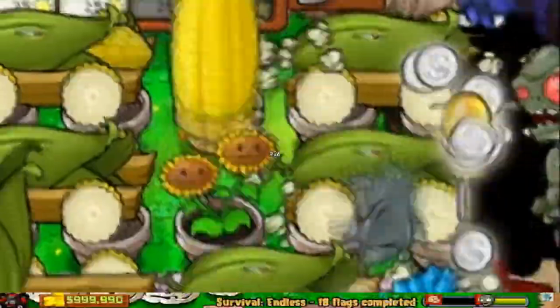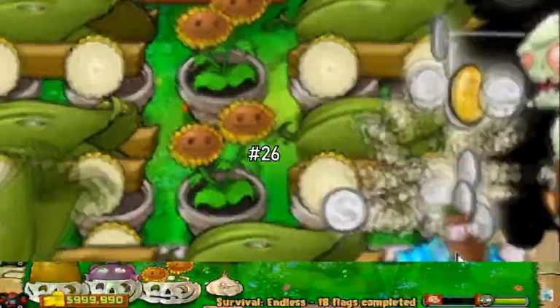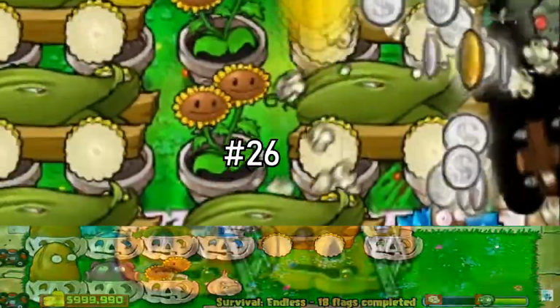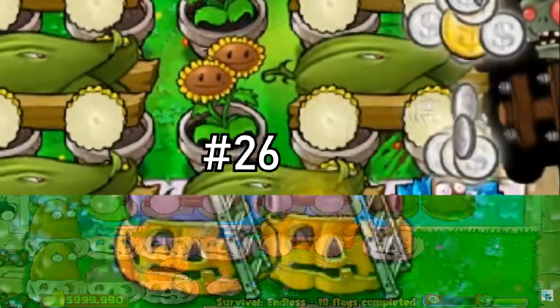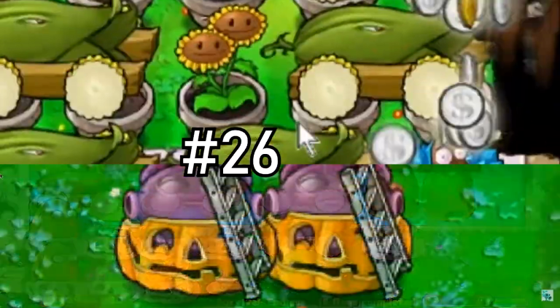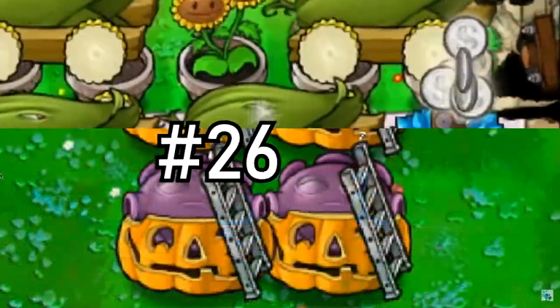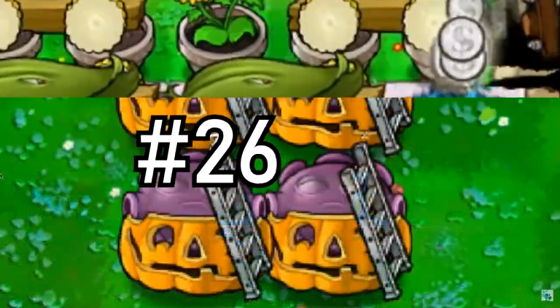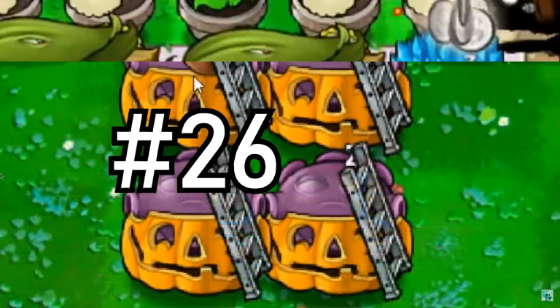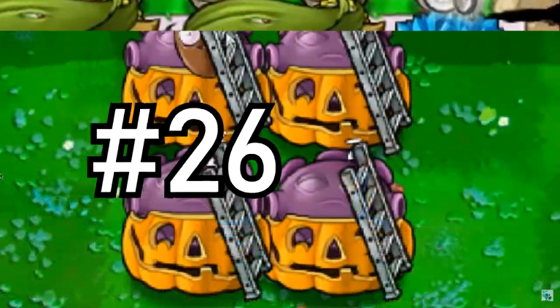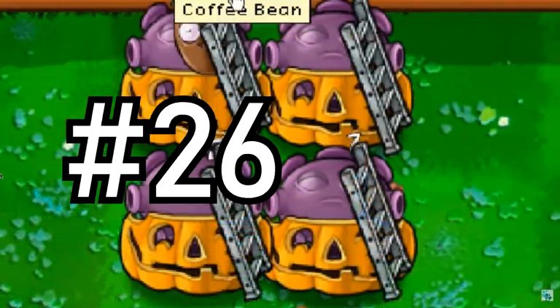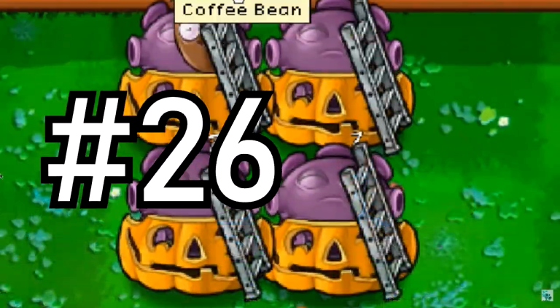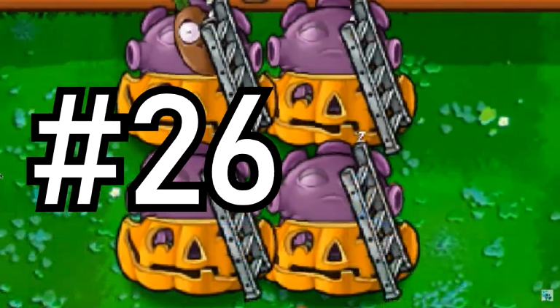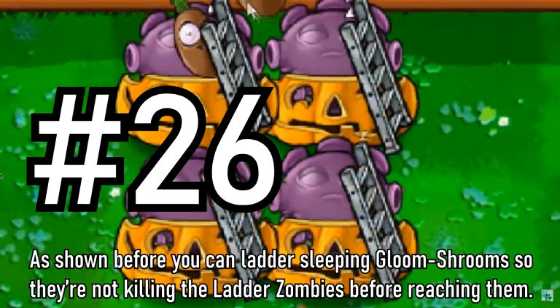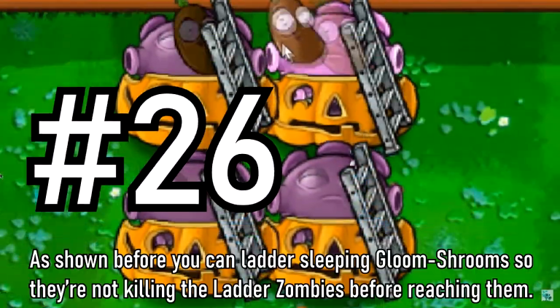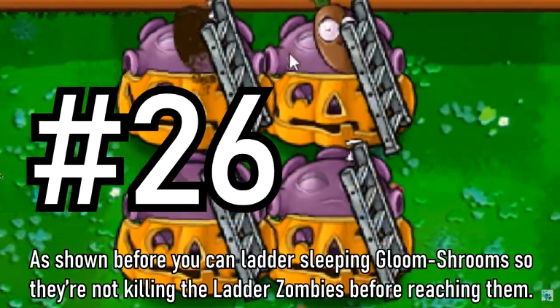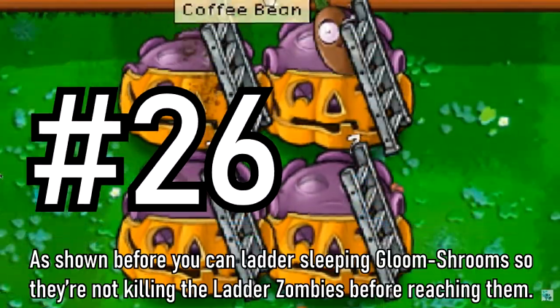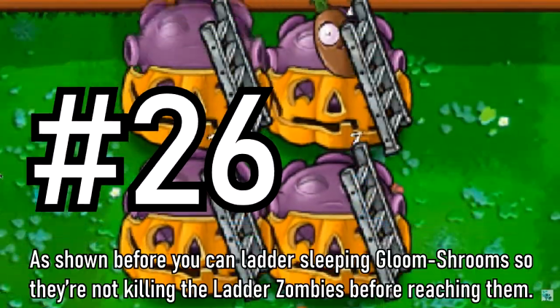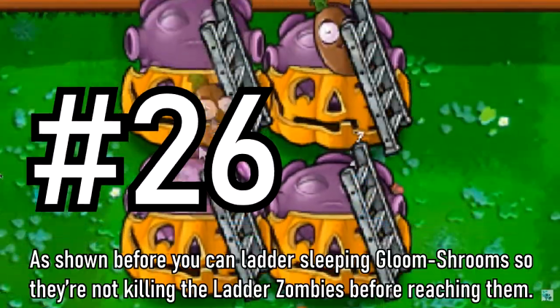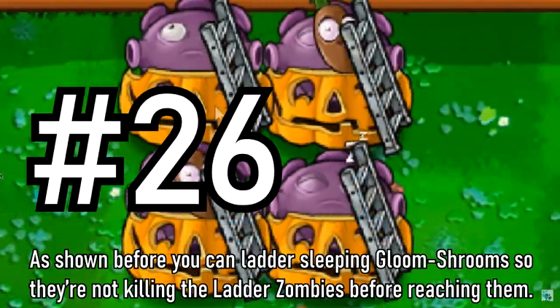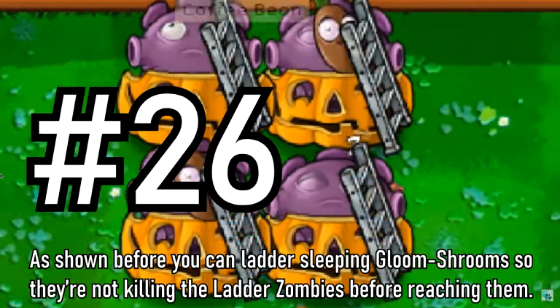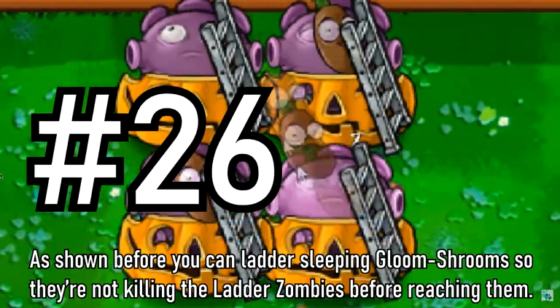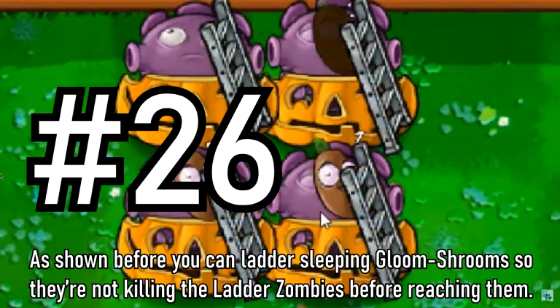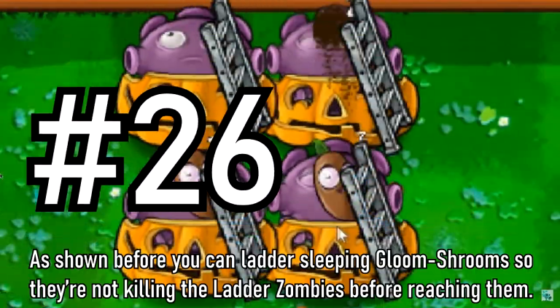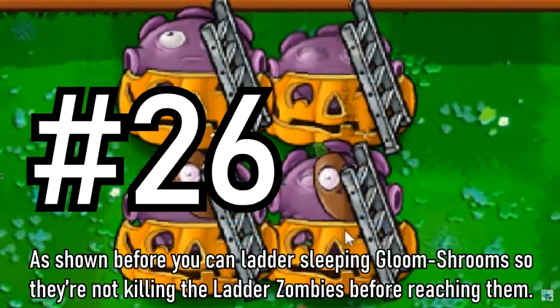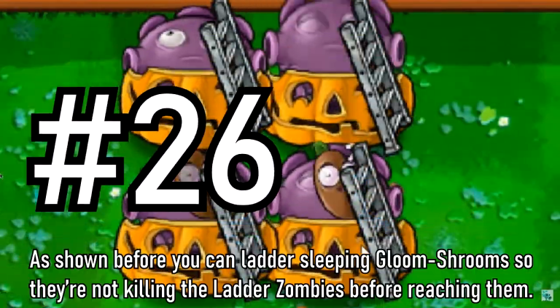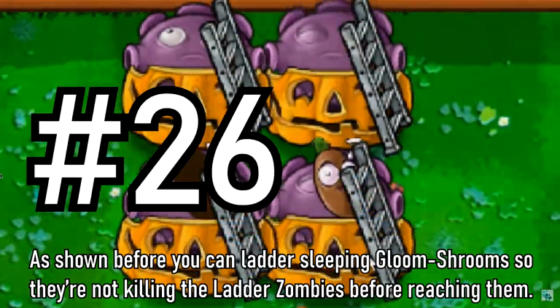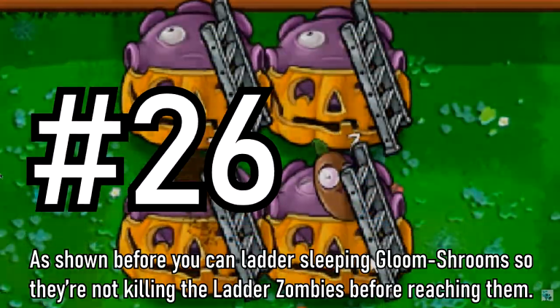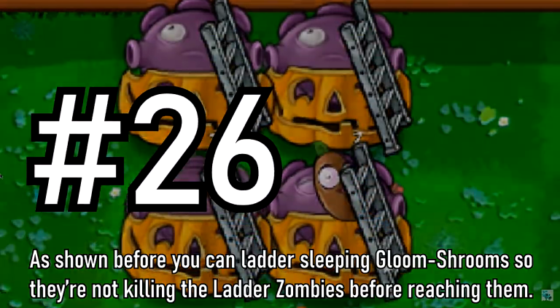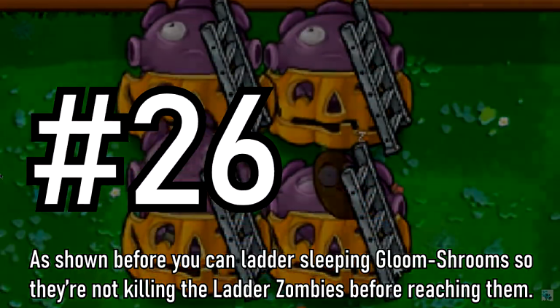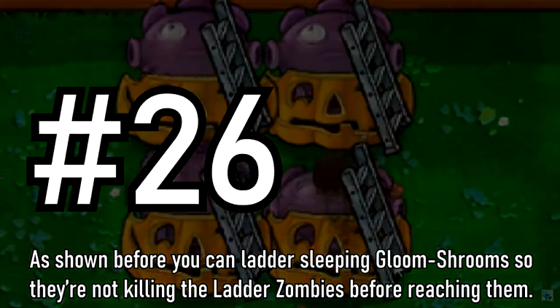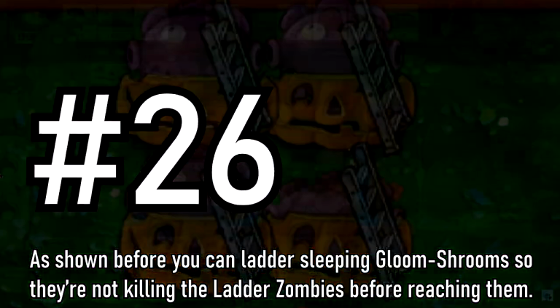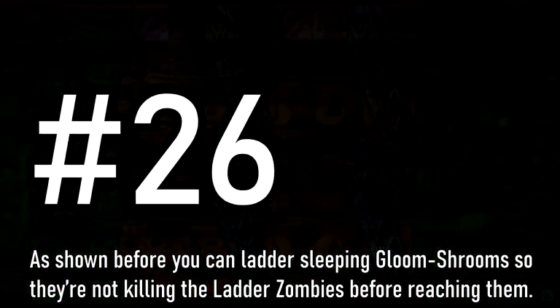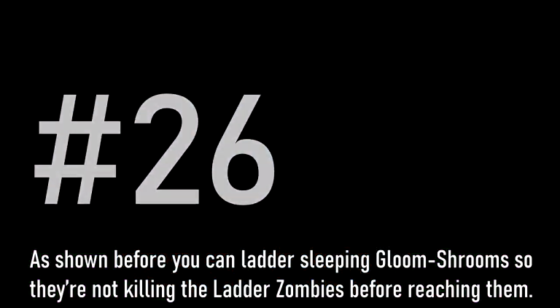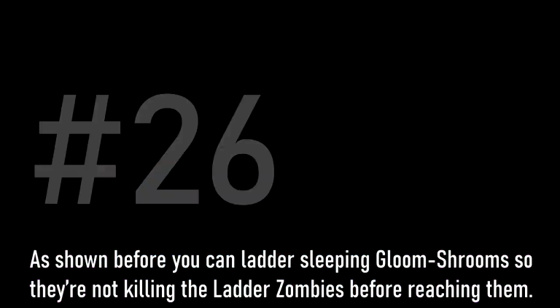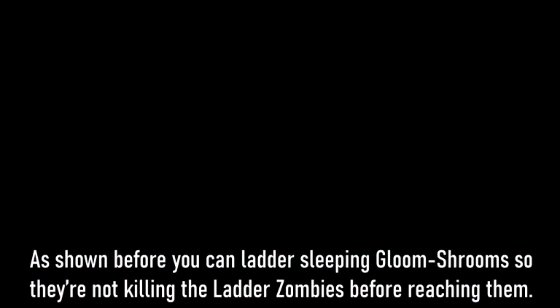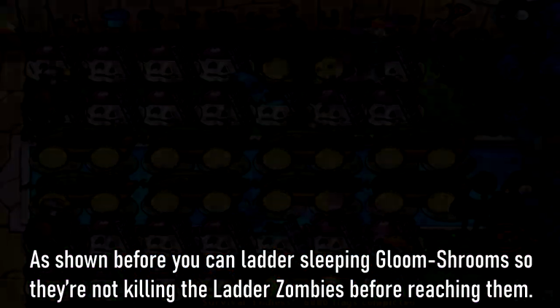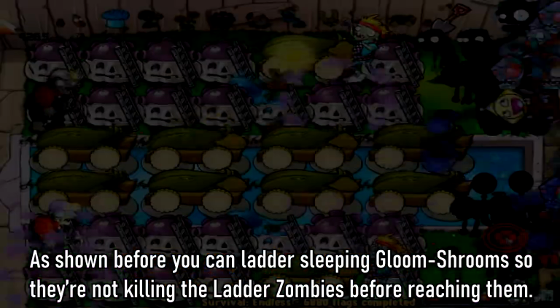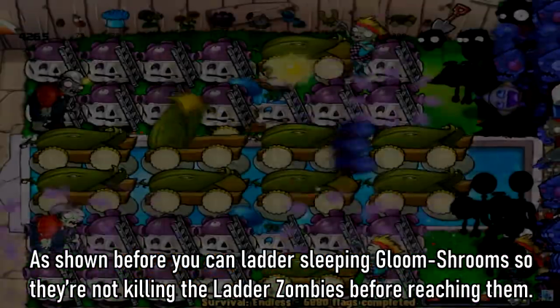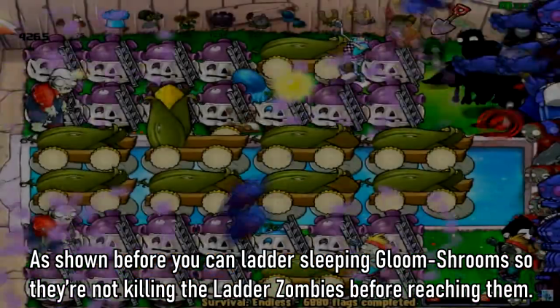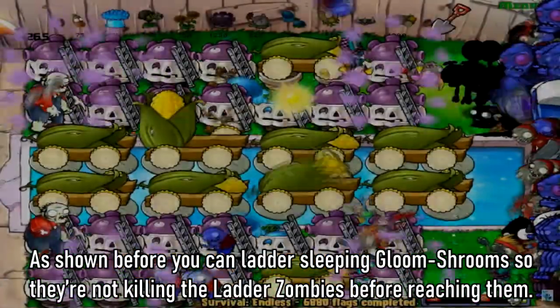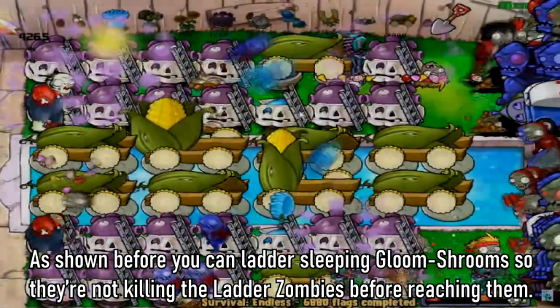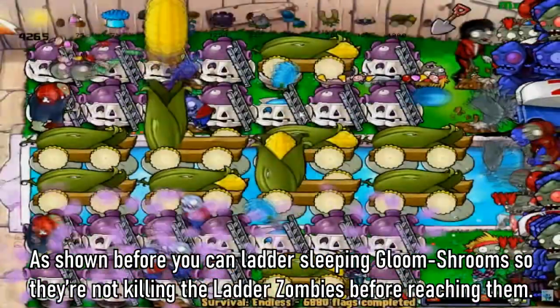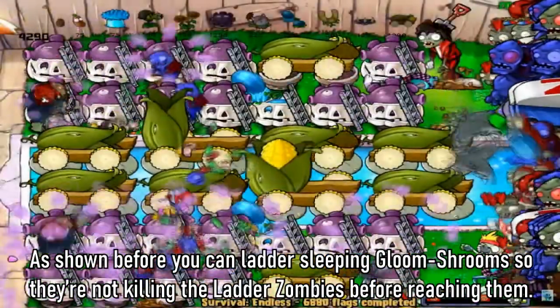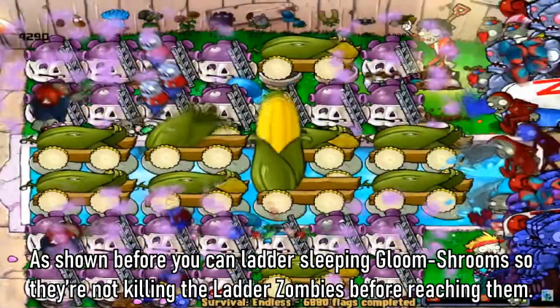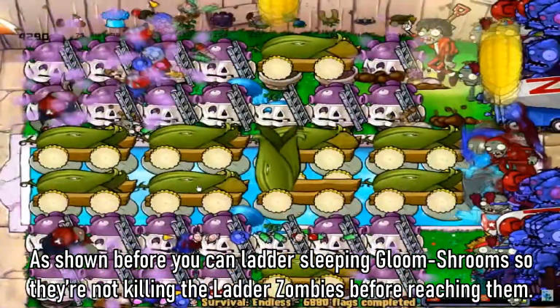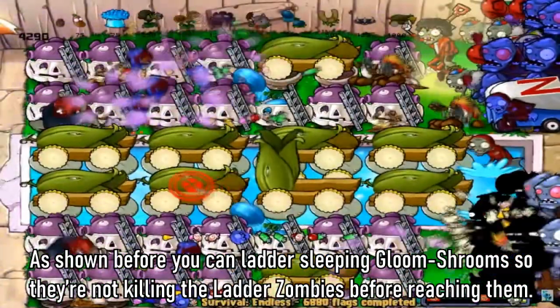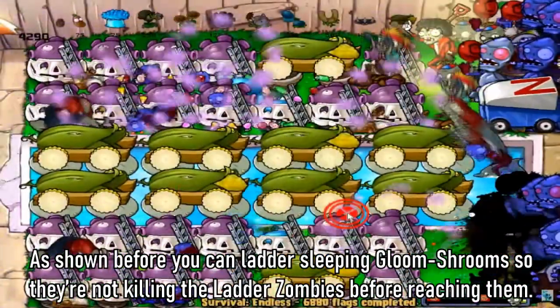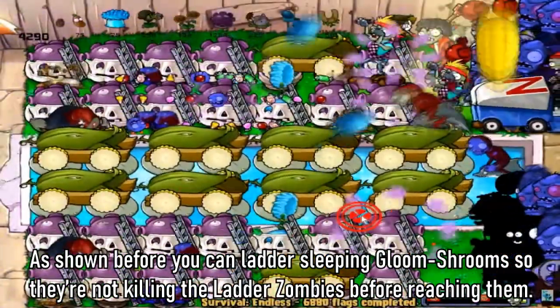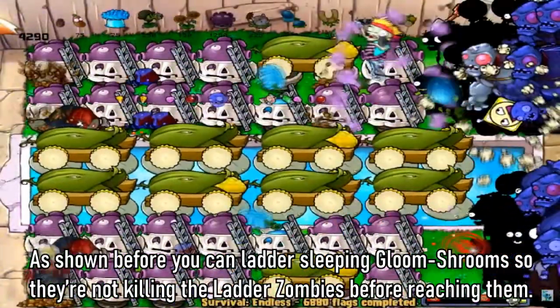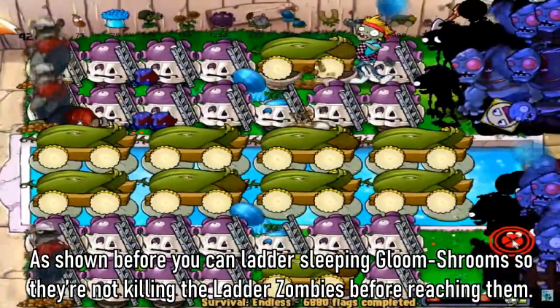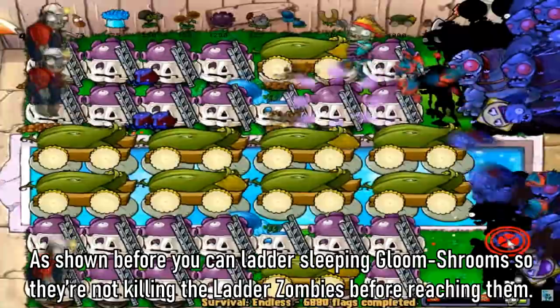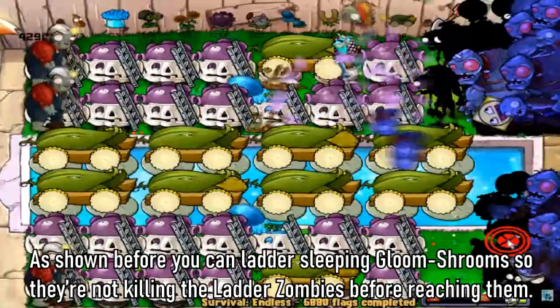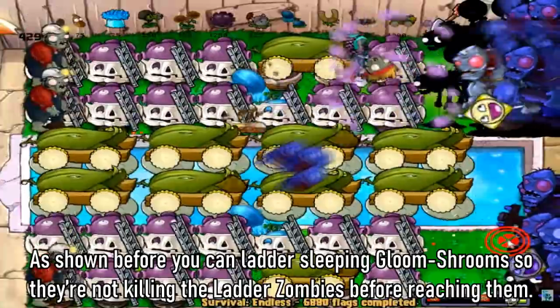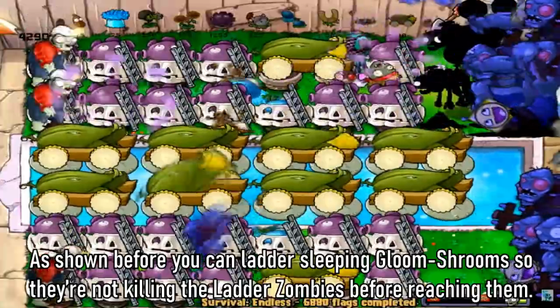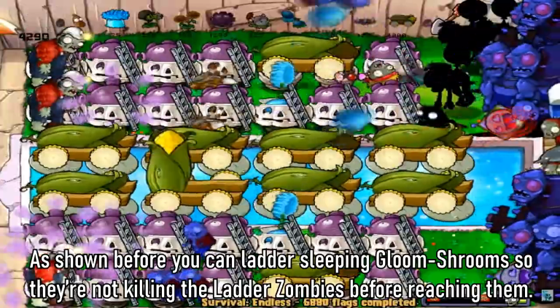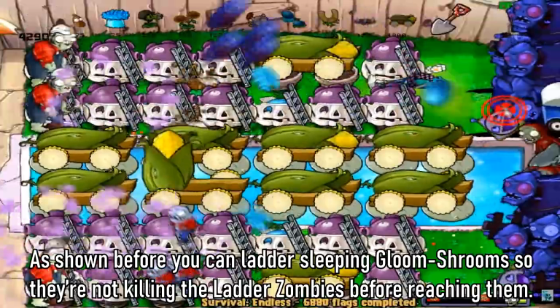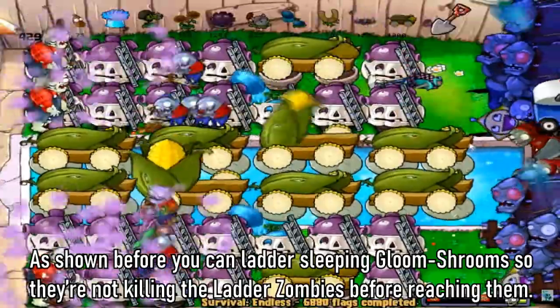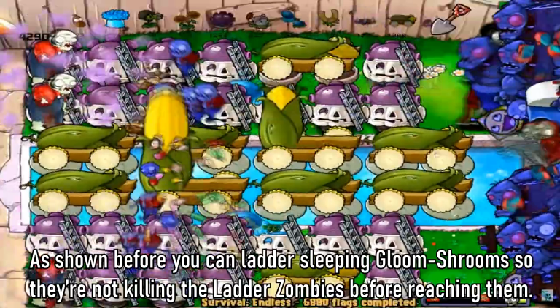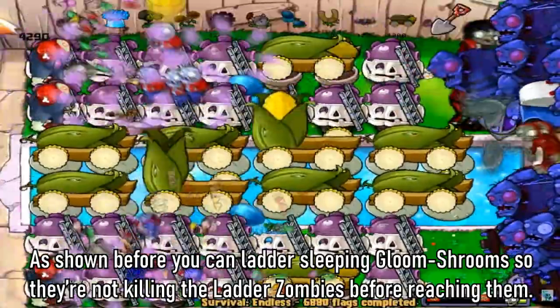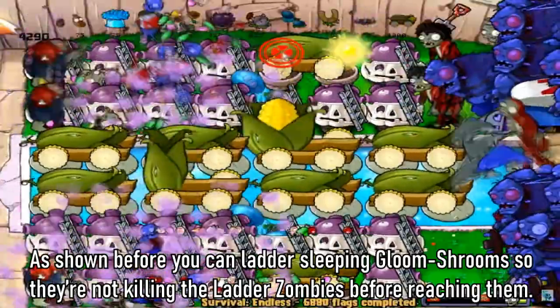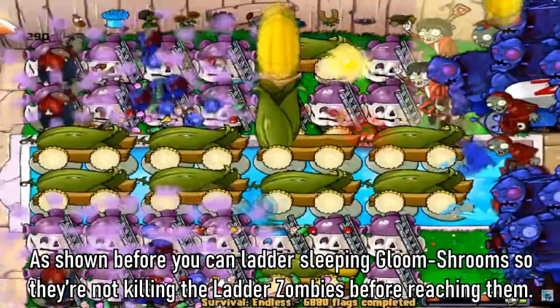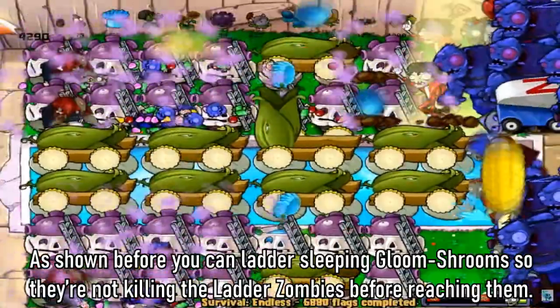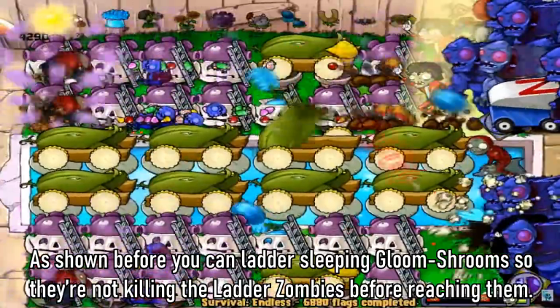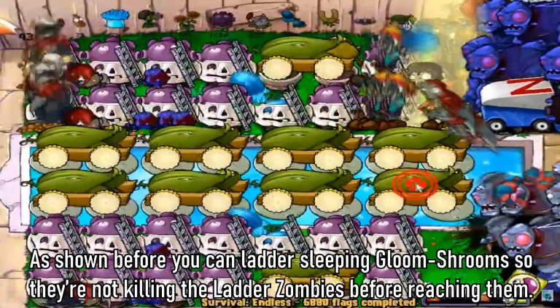Tip 26: As shown before, you can ladder sleeping gloom shrooms so they're not killing the ladder zombies before they reach them.